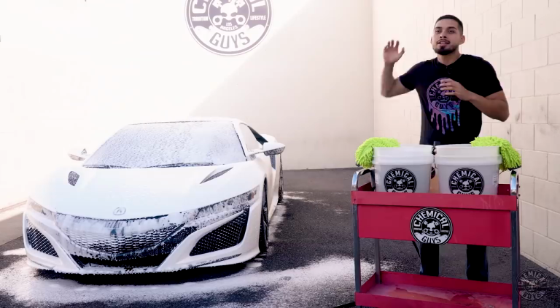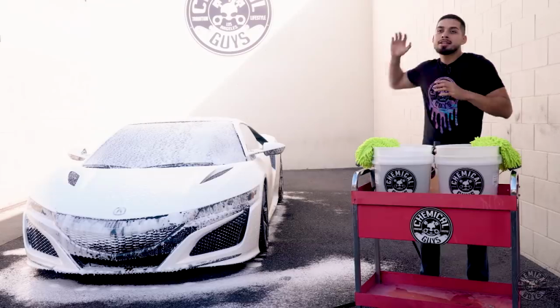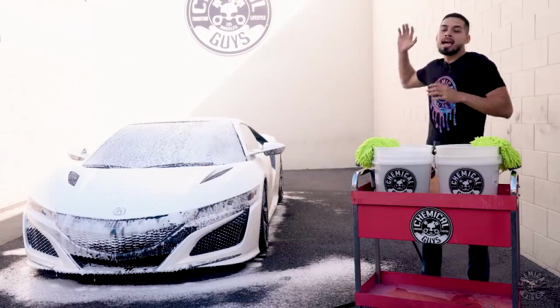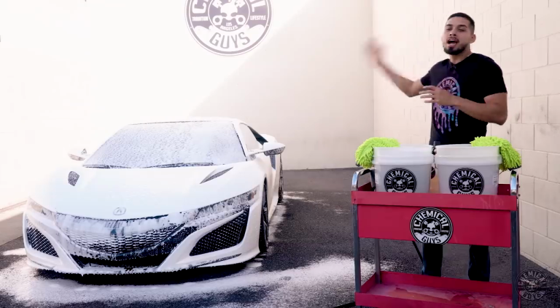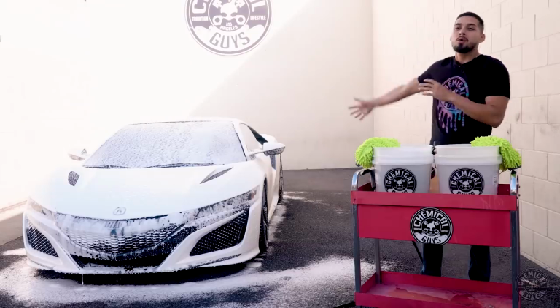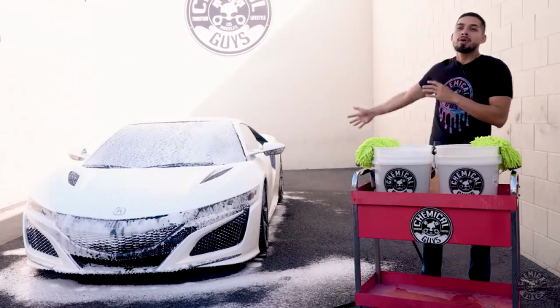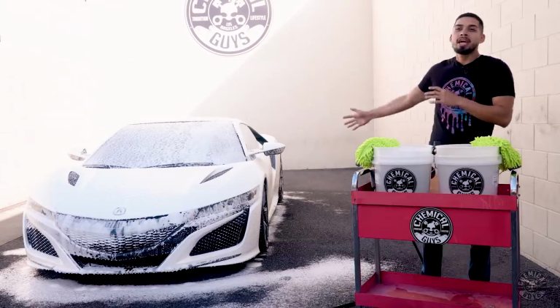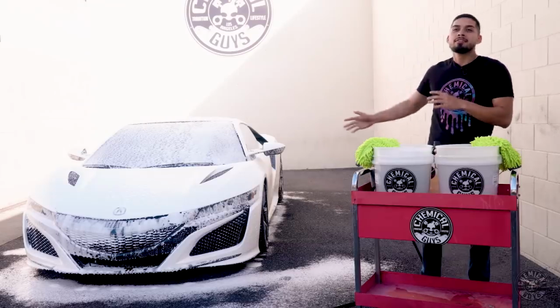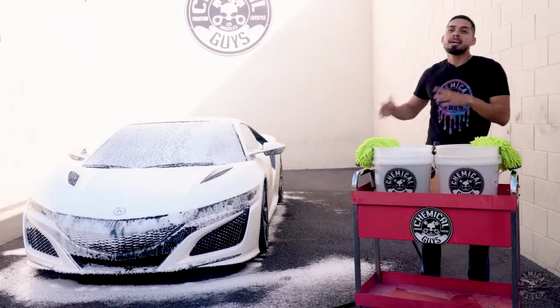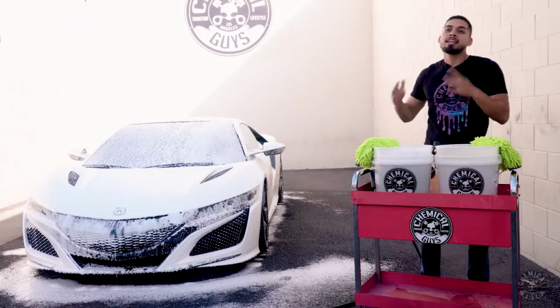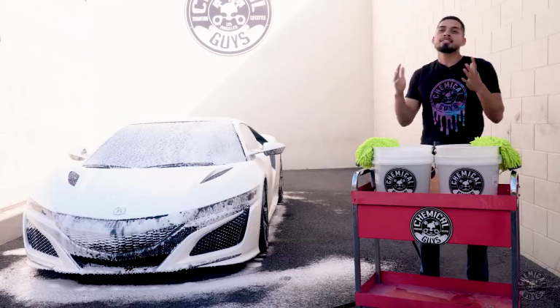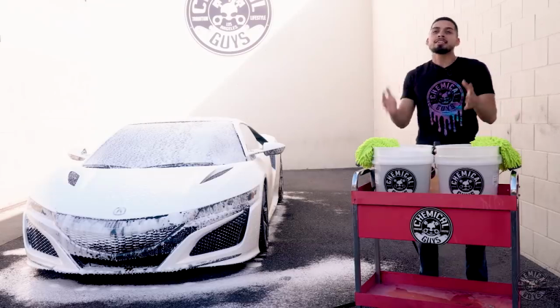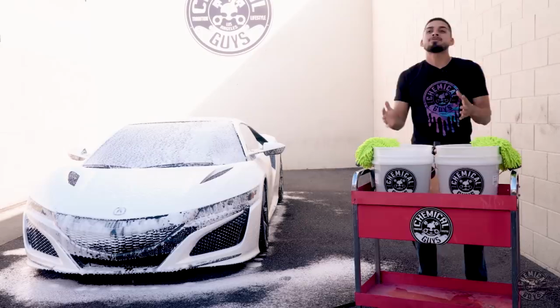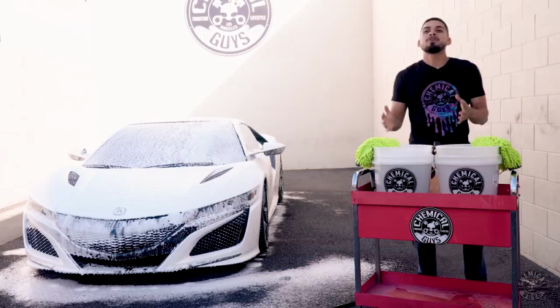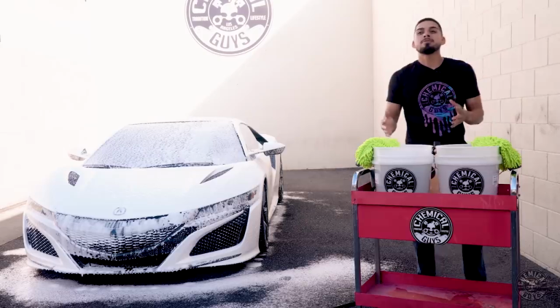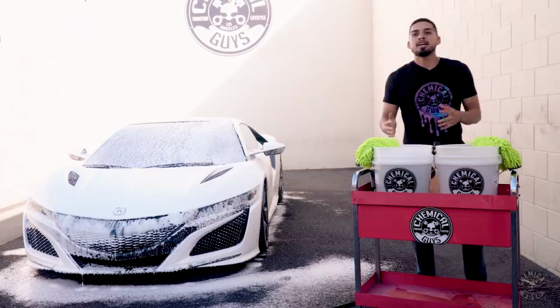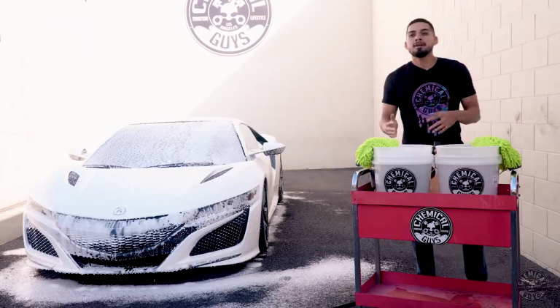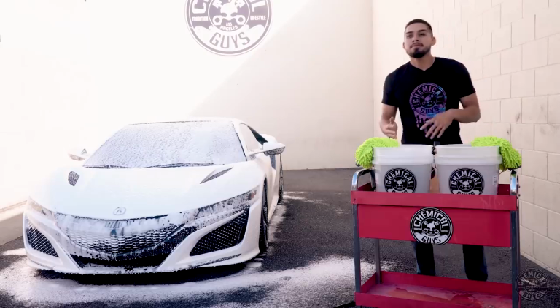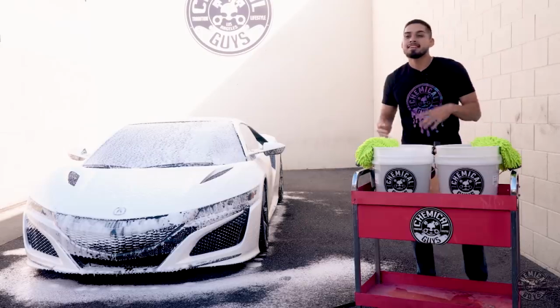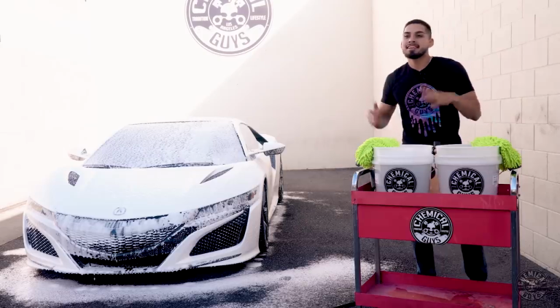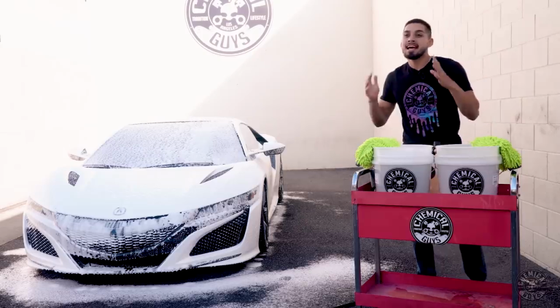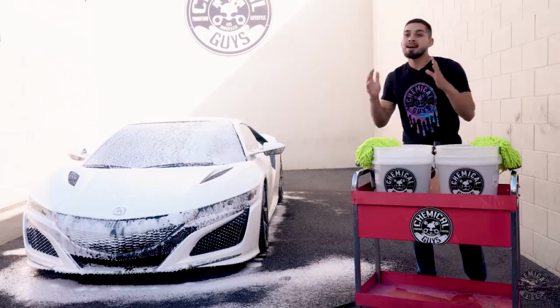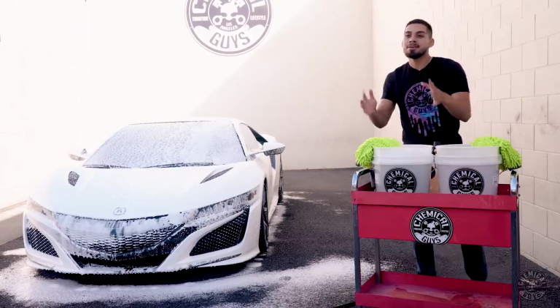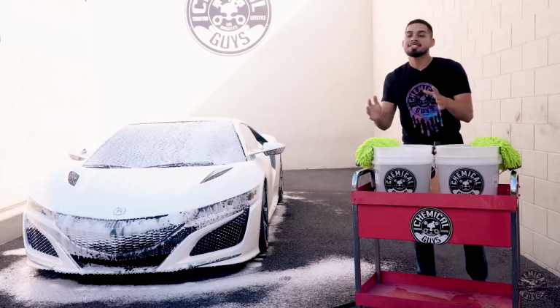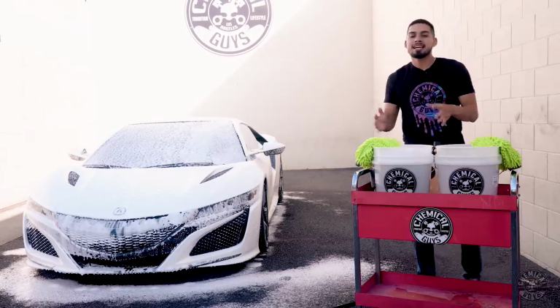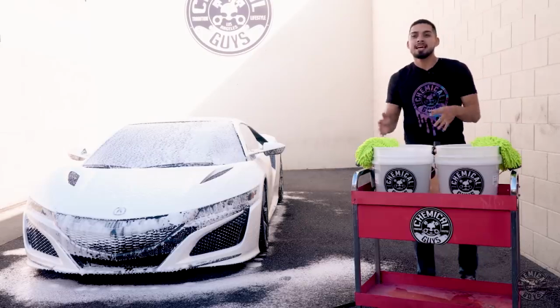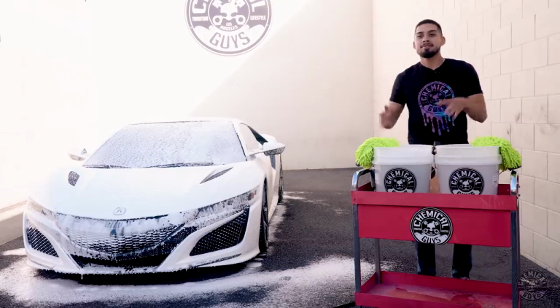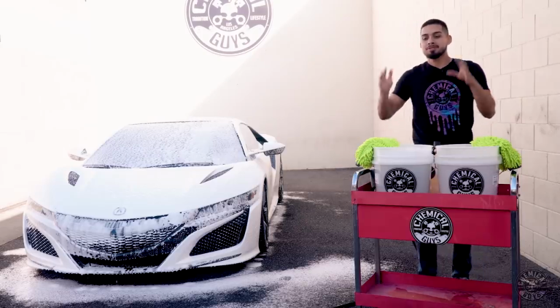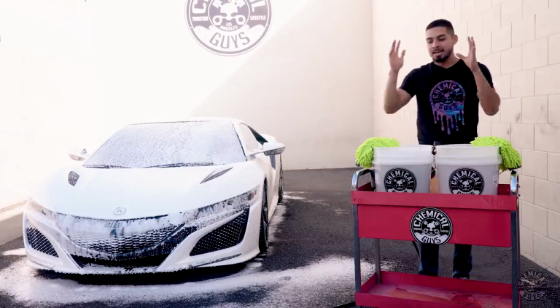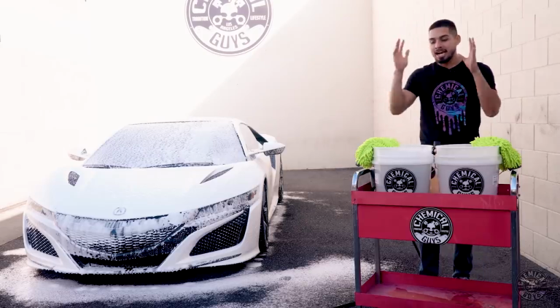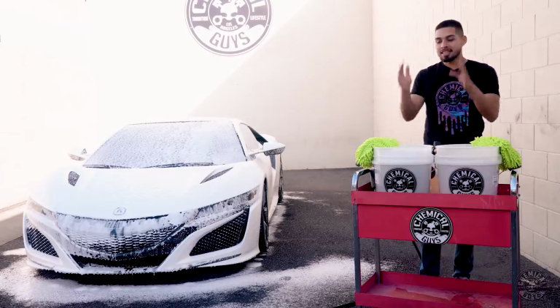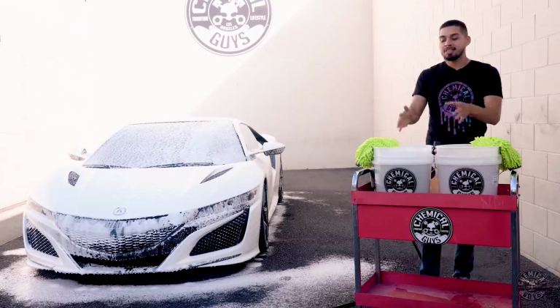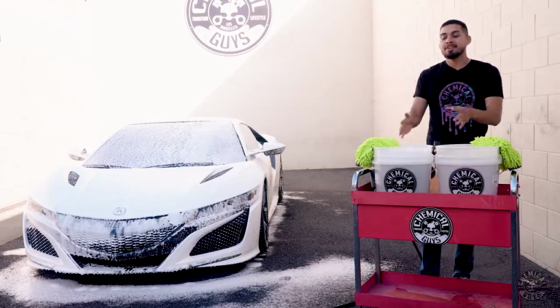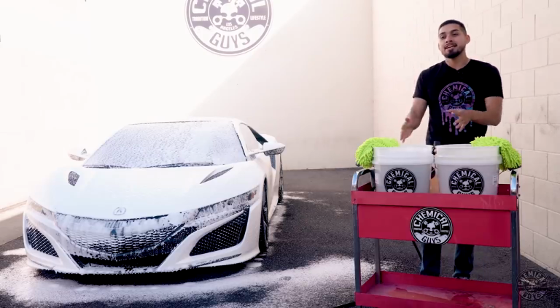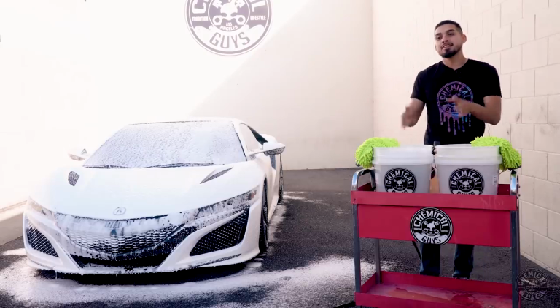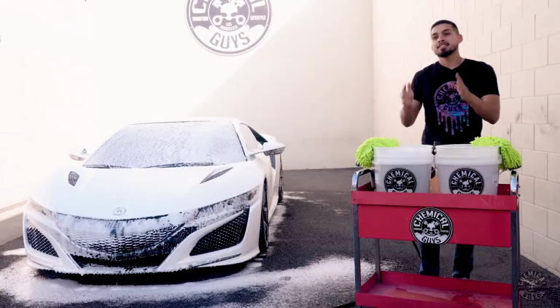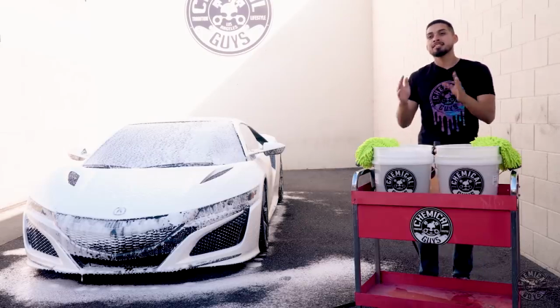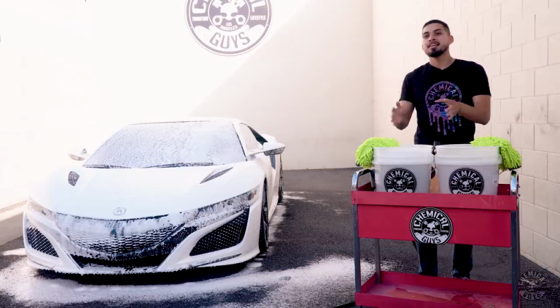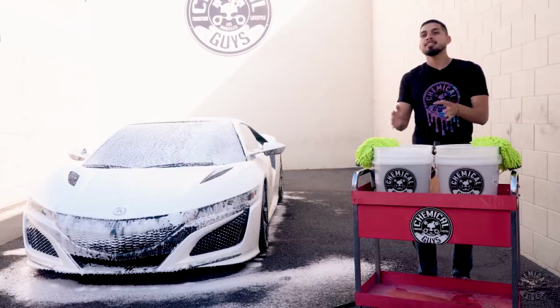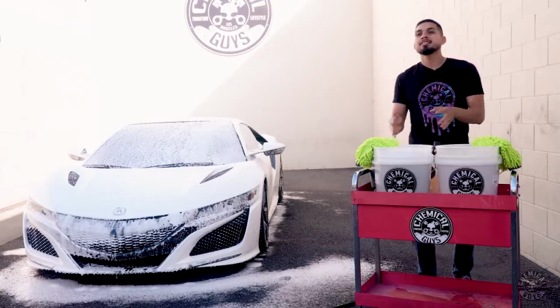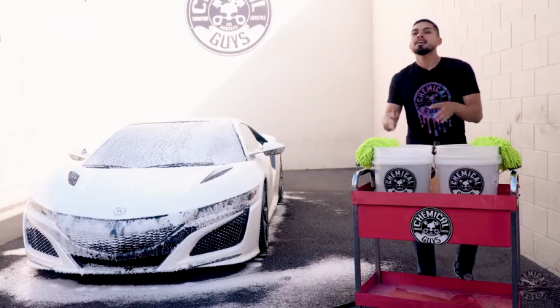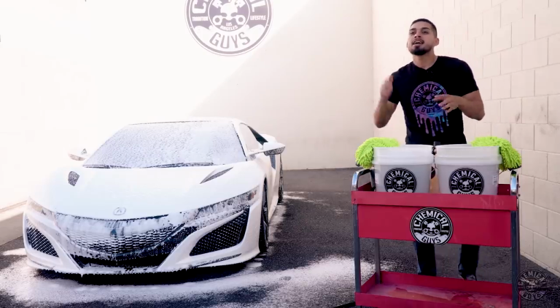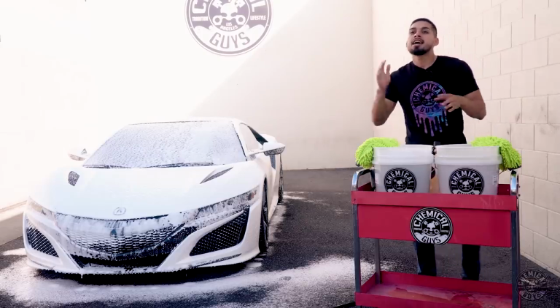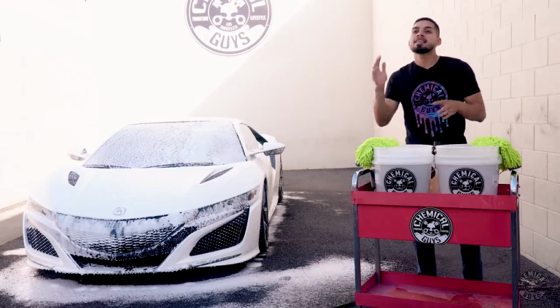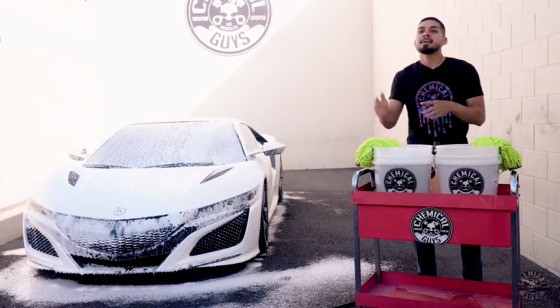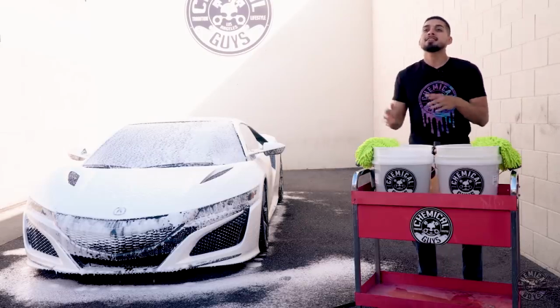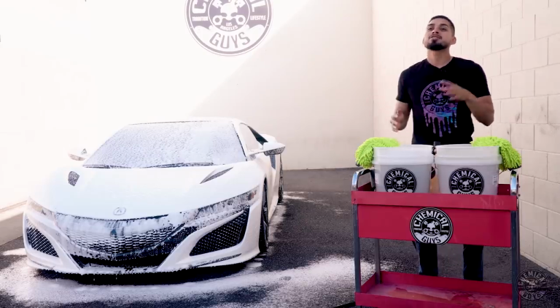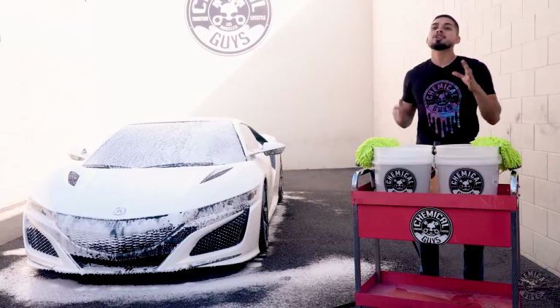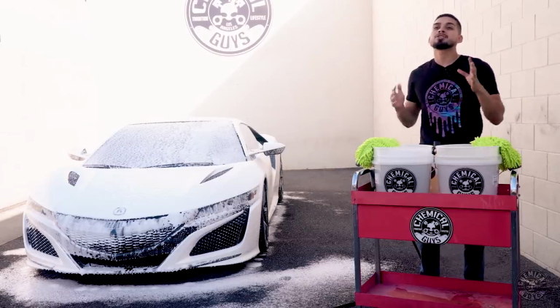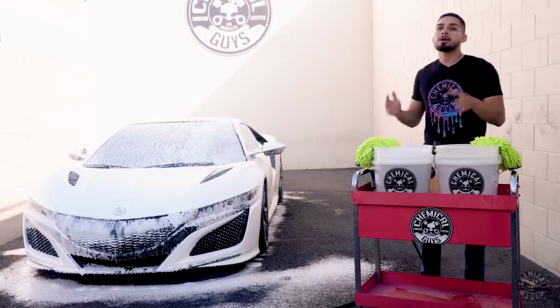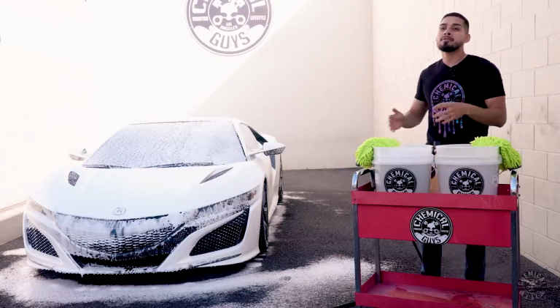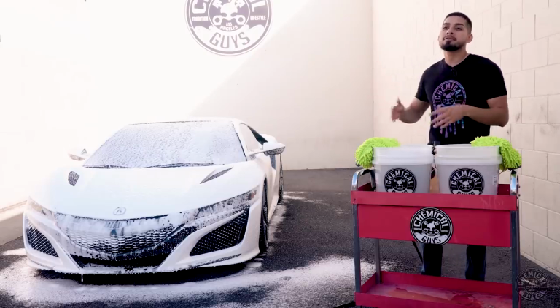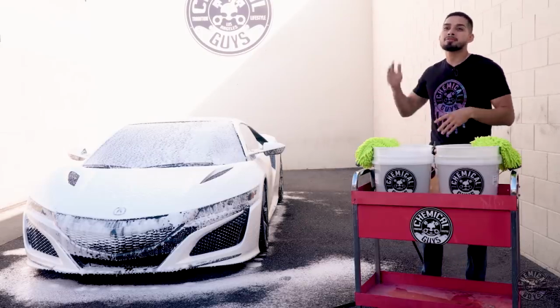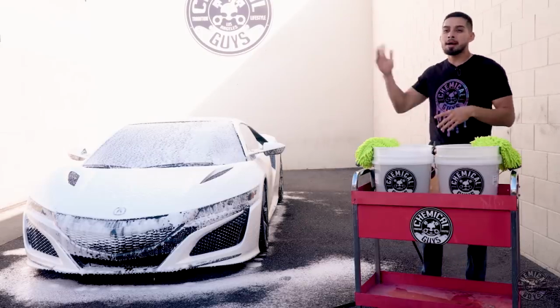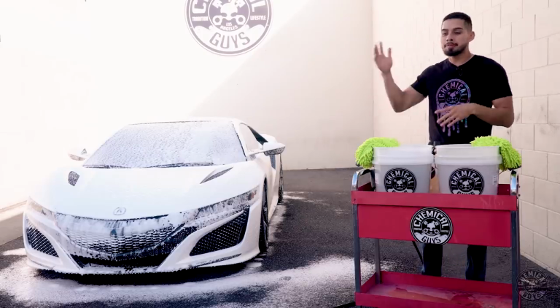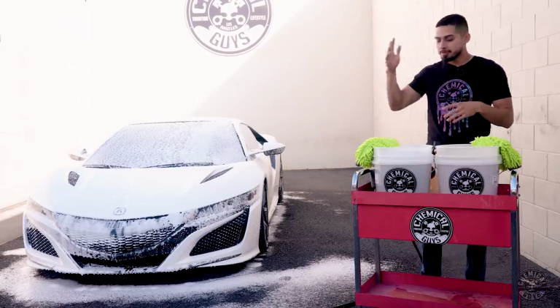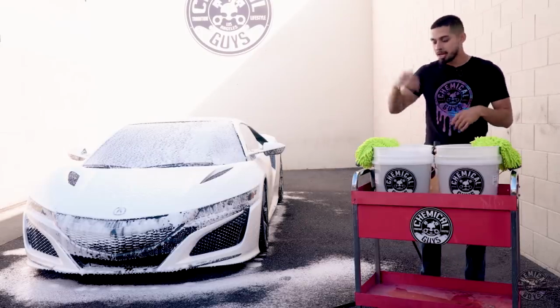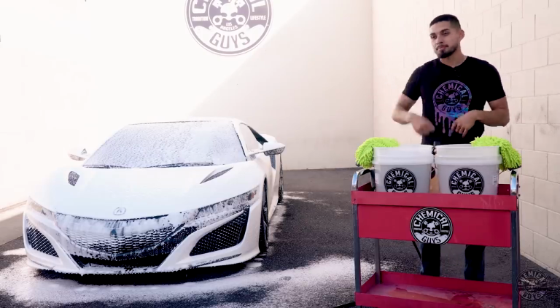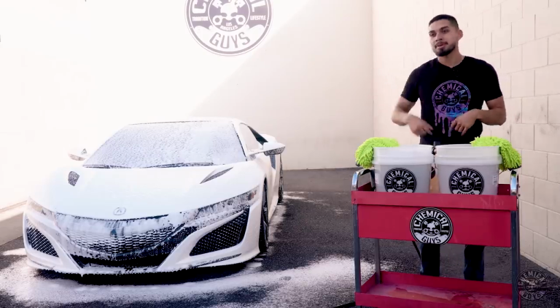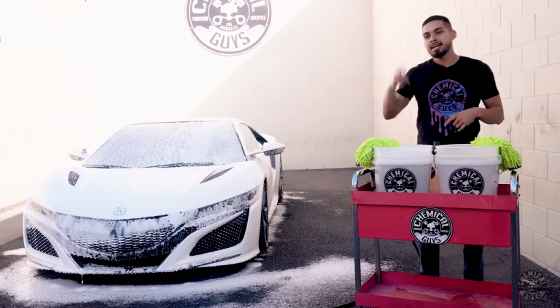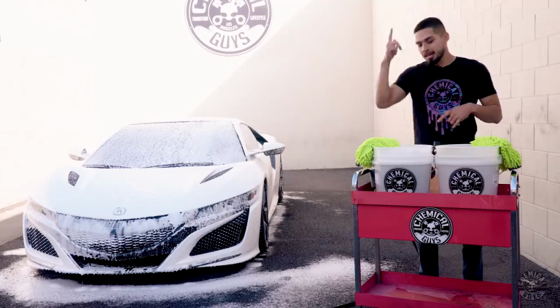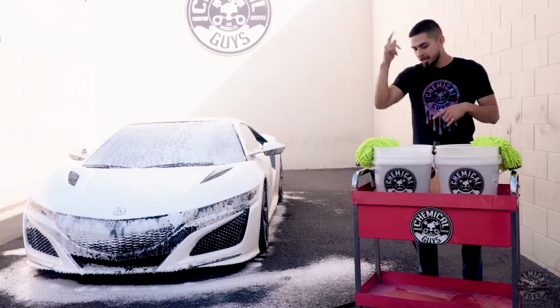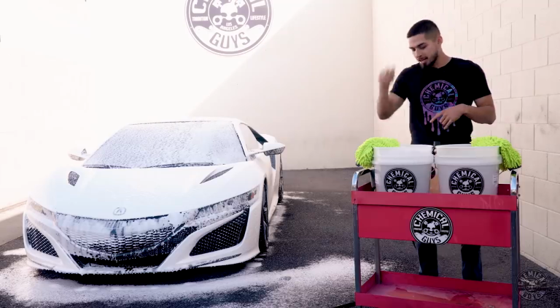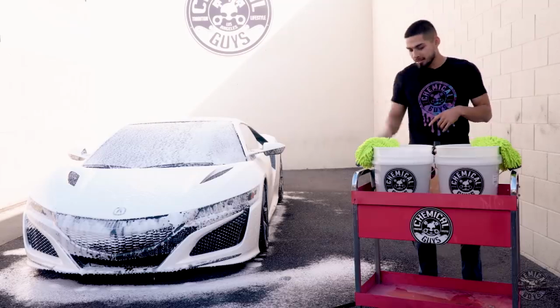Now we have the NSX foamed up. Now it's time to activate the suds and then start scrubbing from top to bottom.